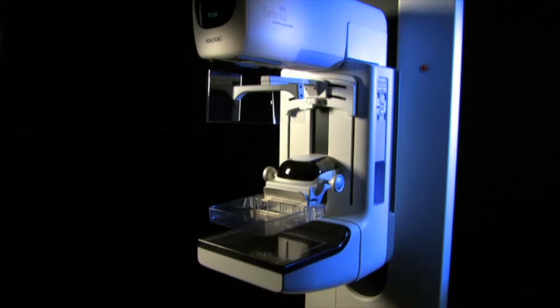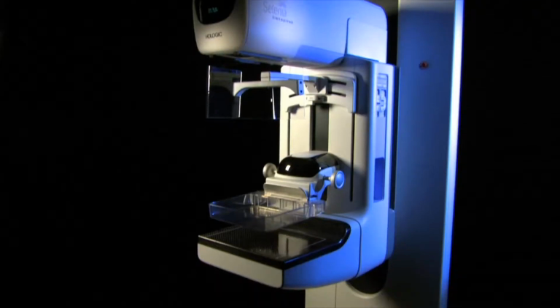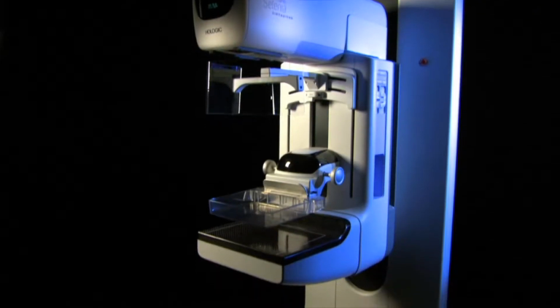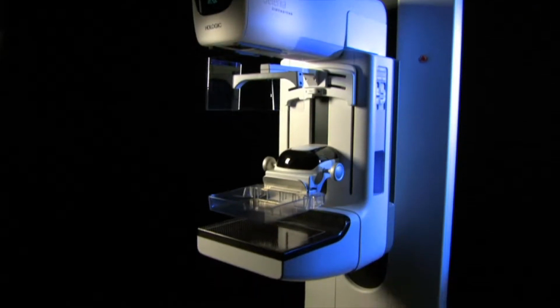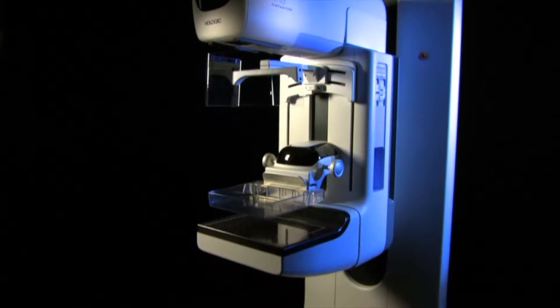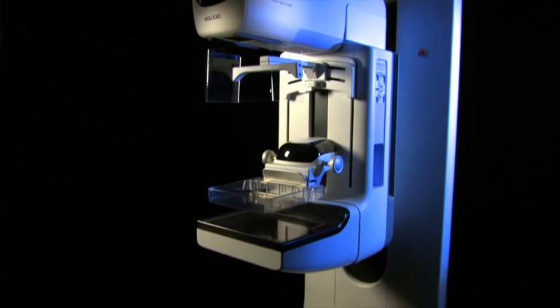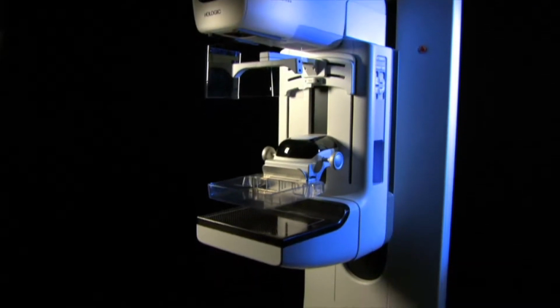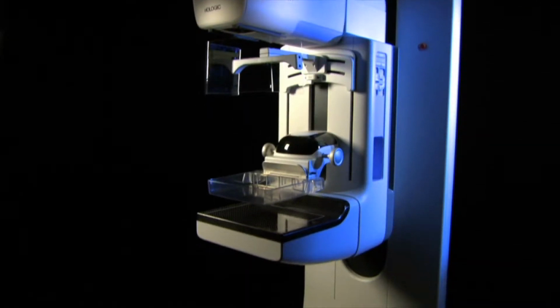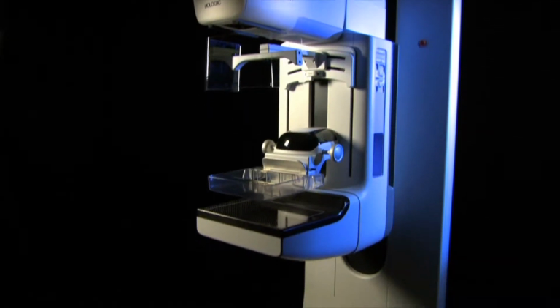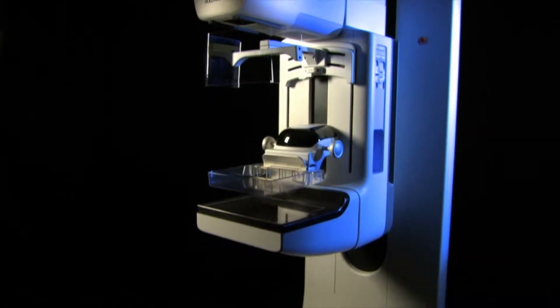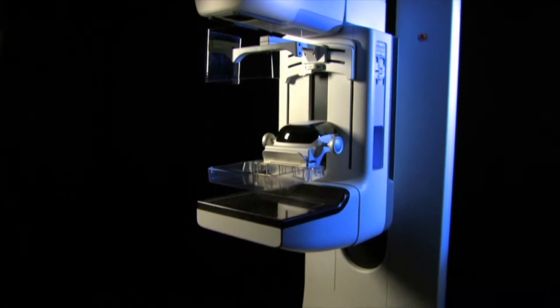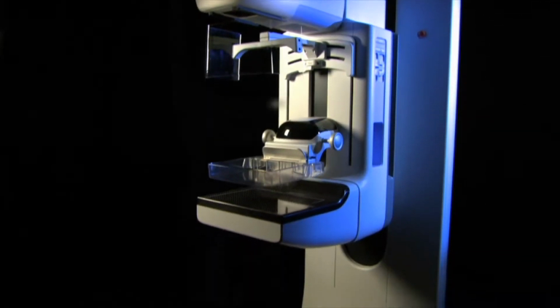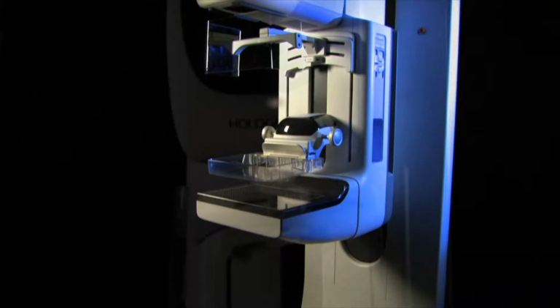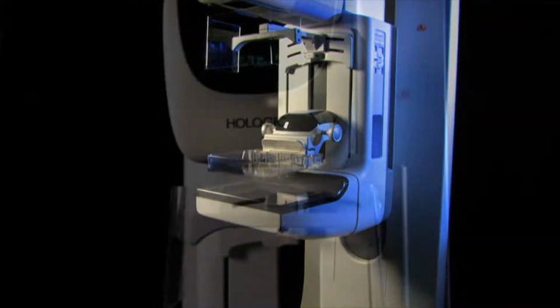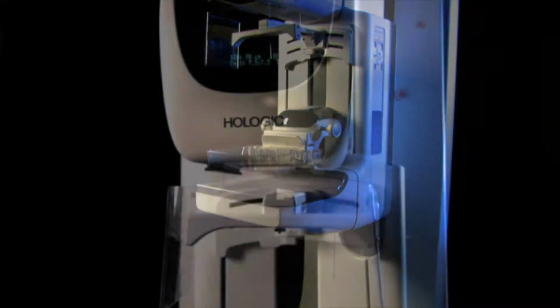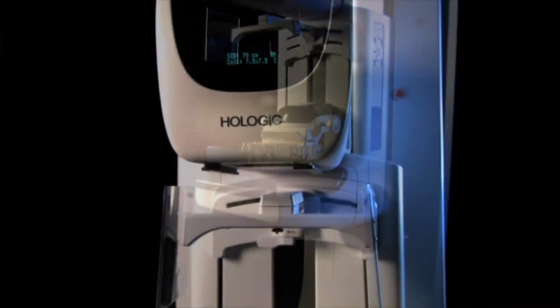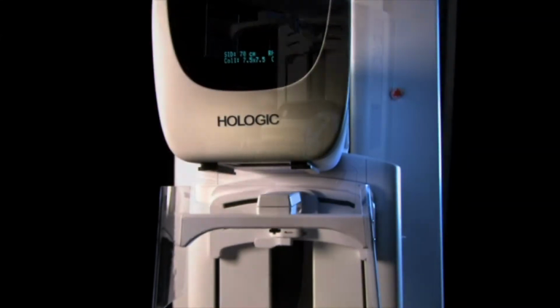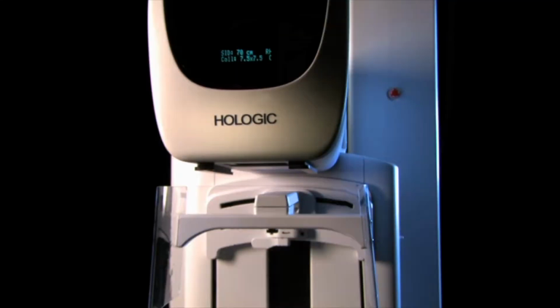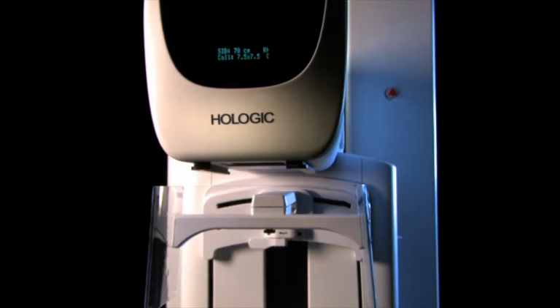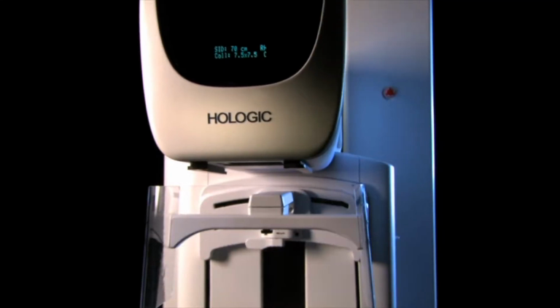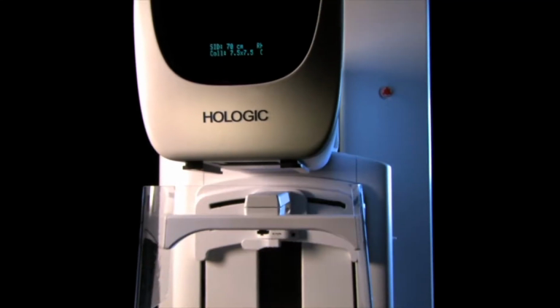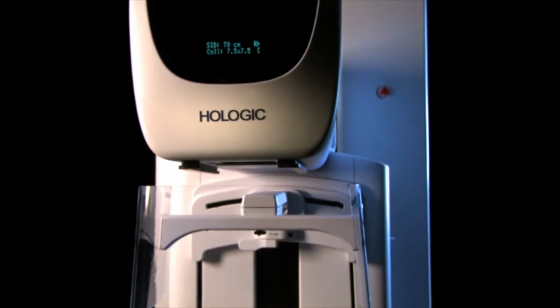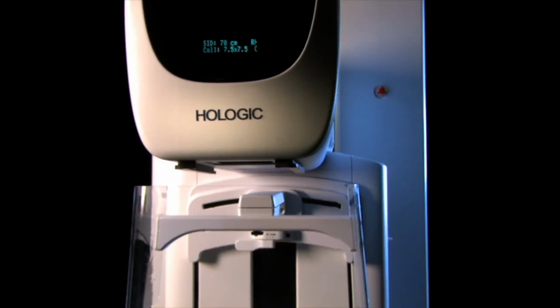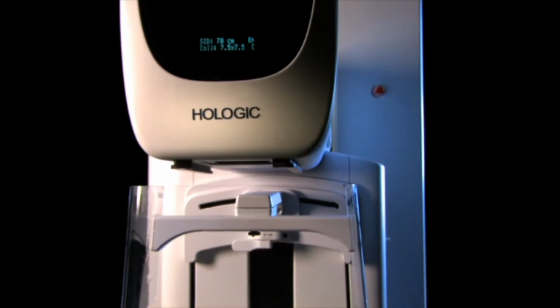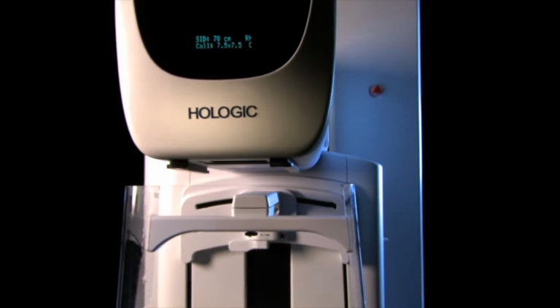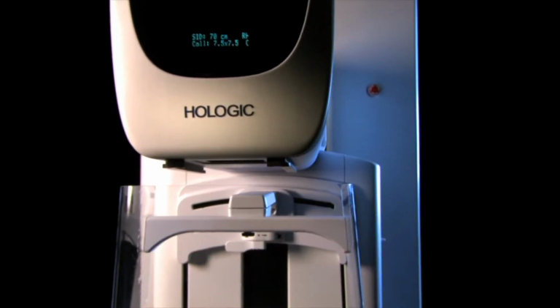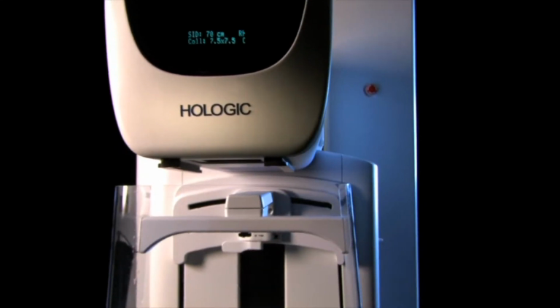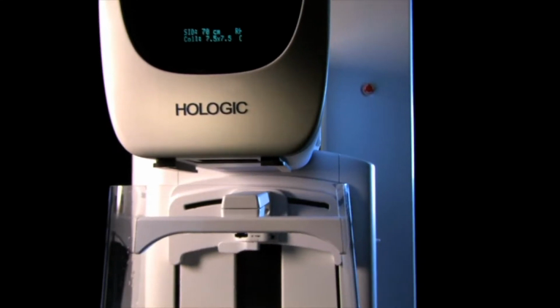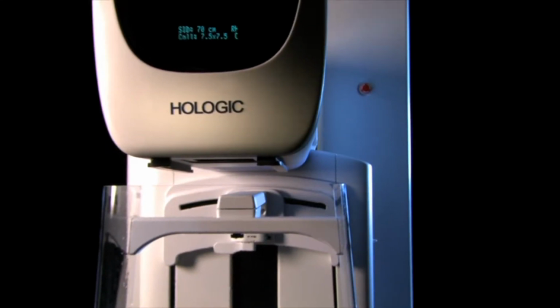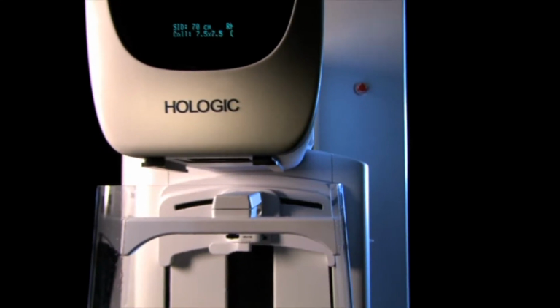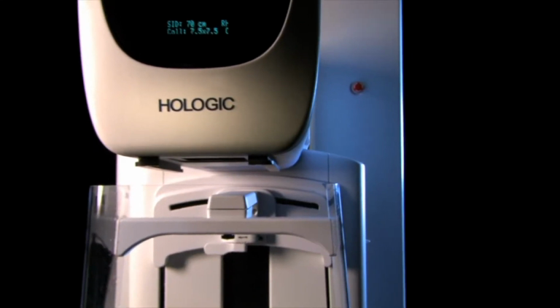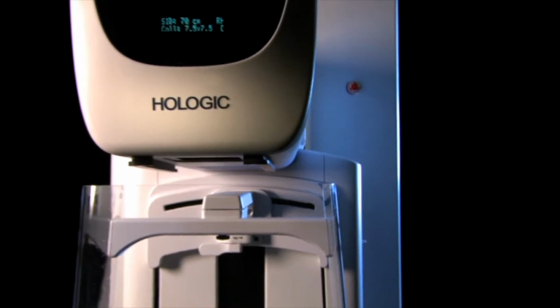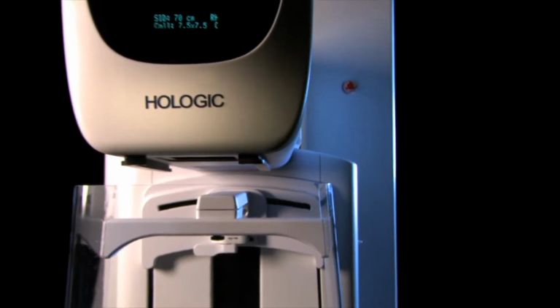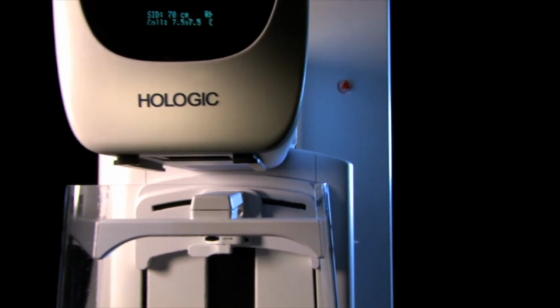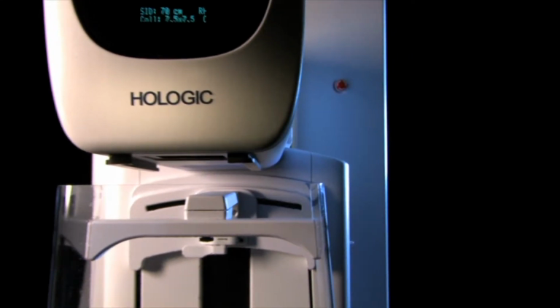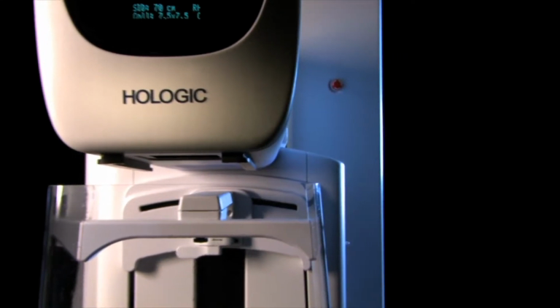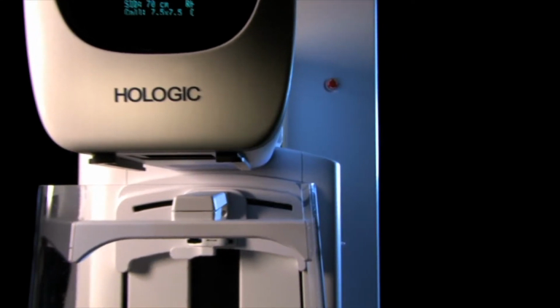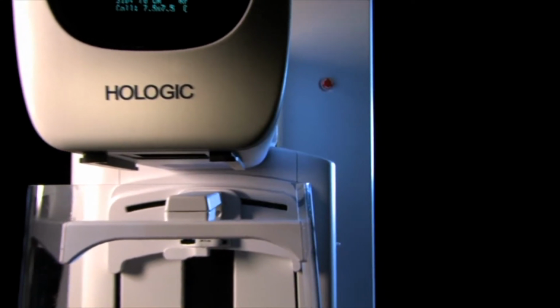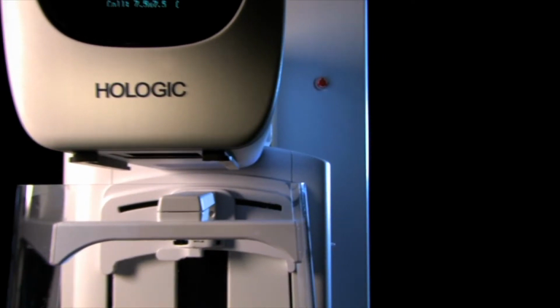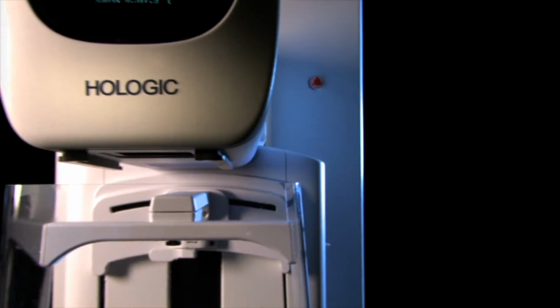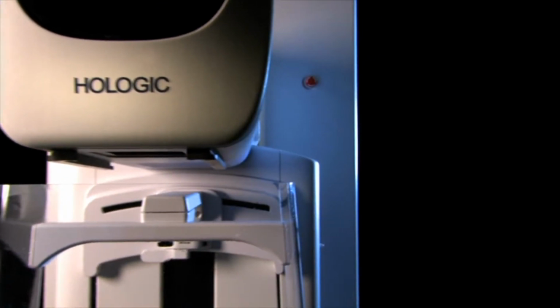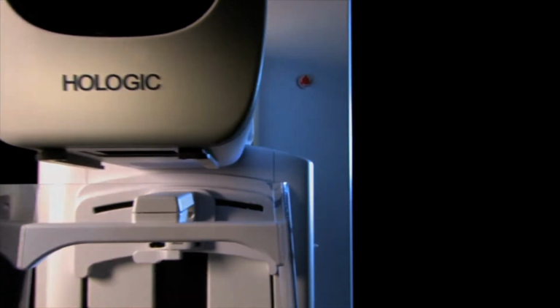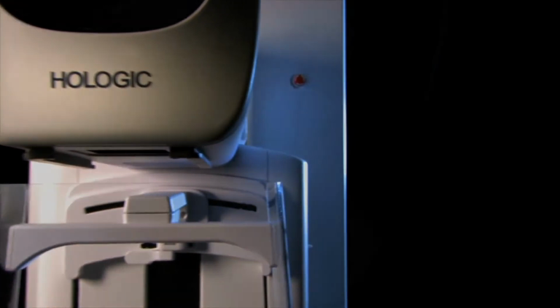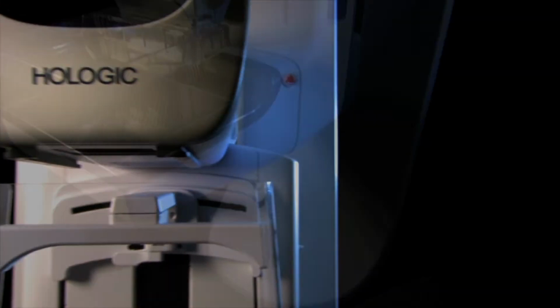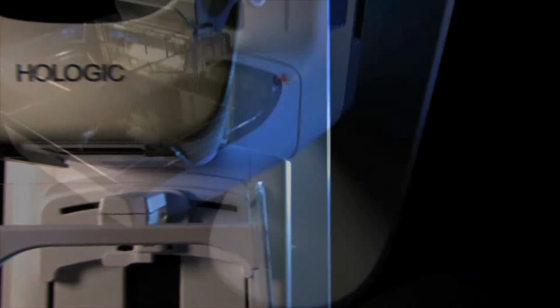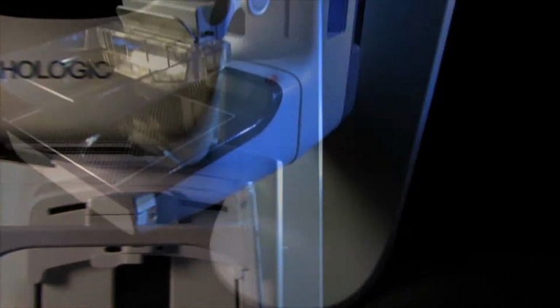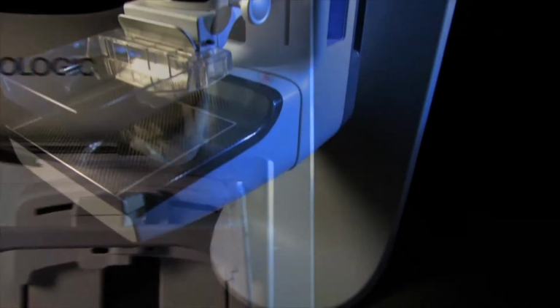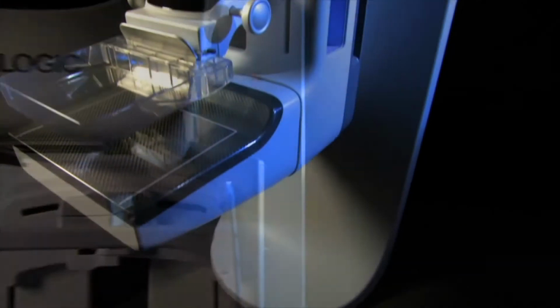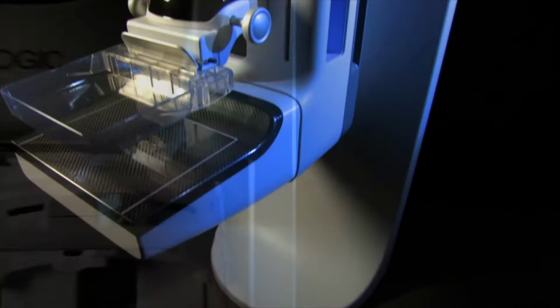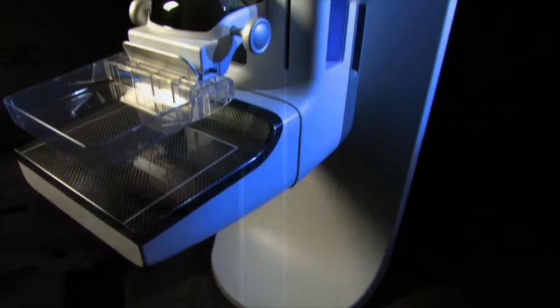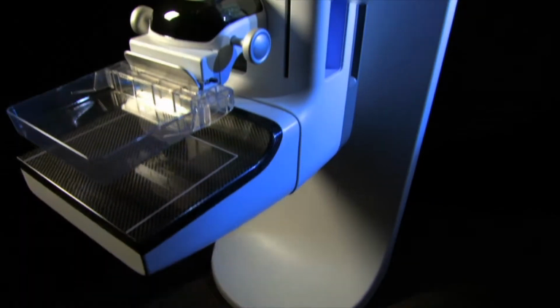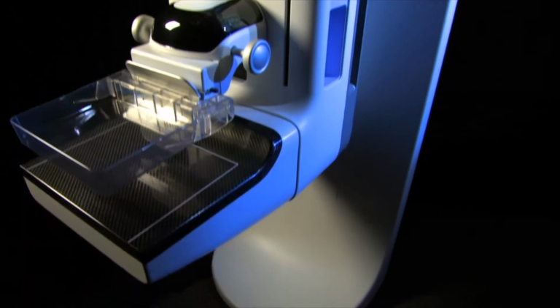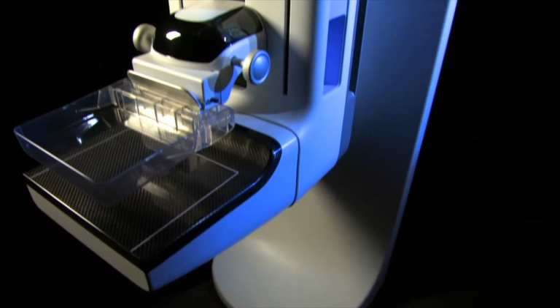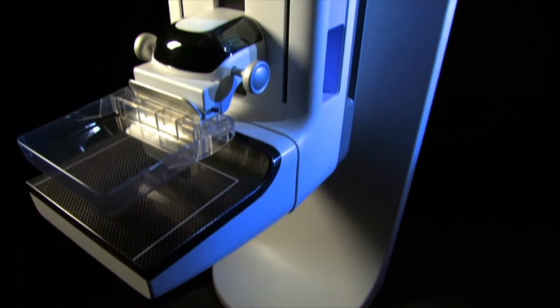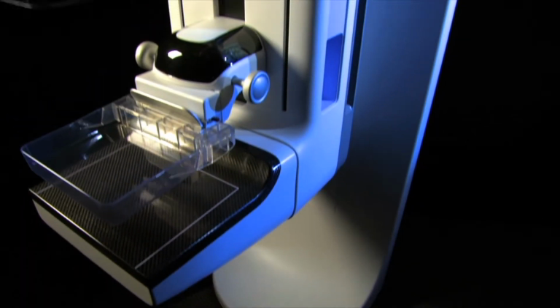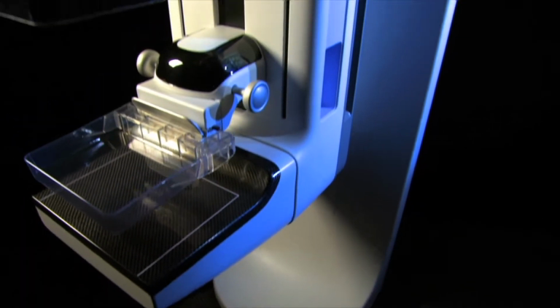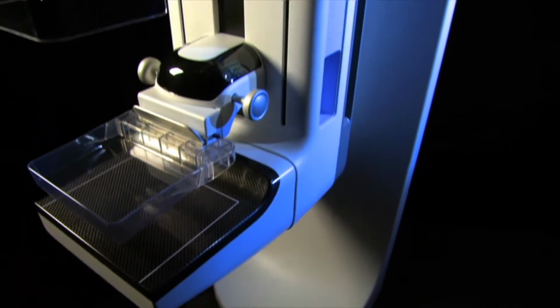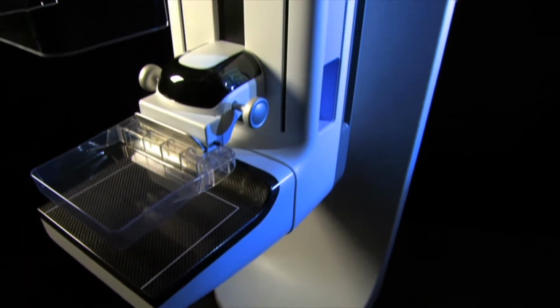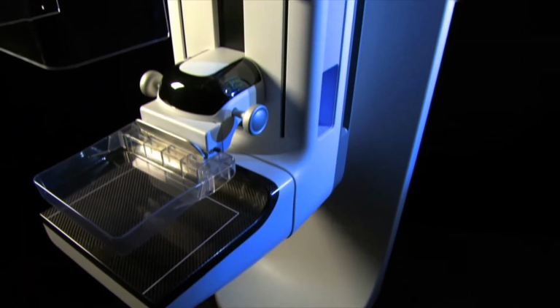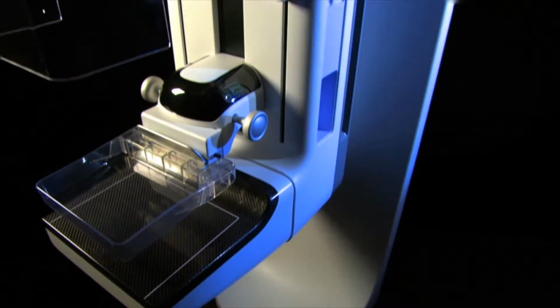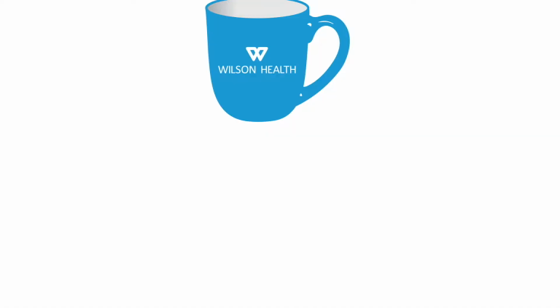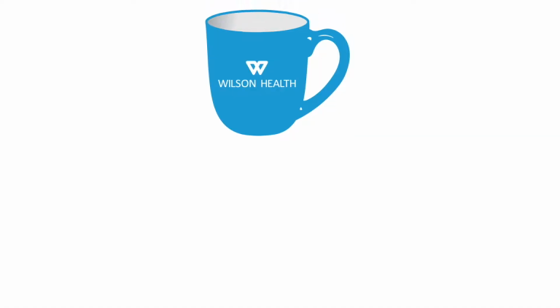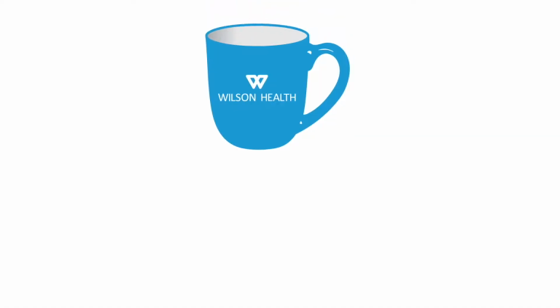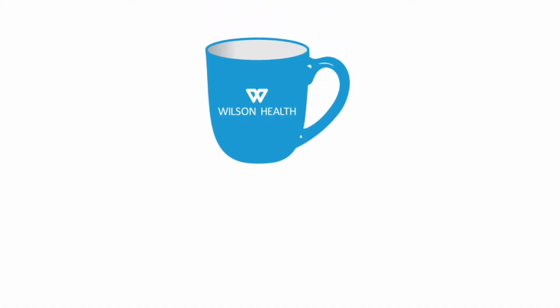And you'll also hear from Dr. David Brown, and he will talk about the new 3D technology at Wilson Health and why it's so important for our community.